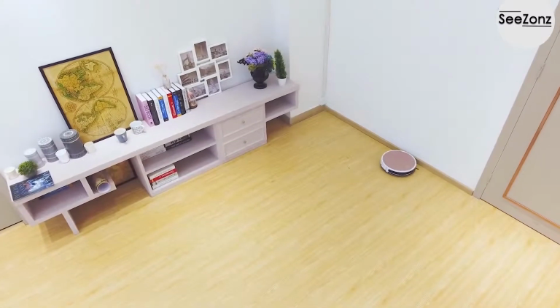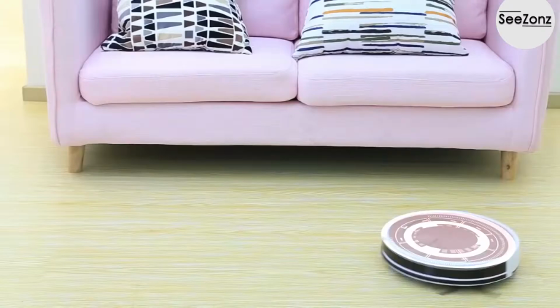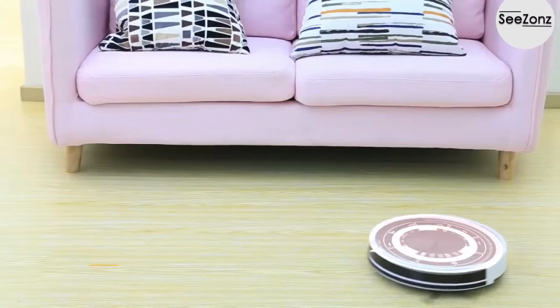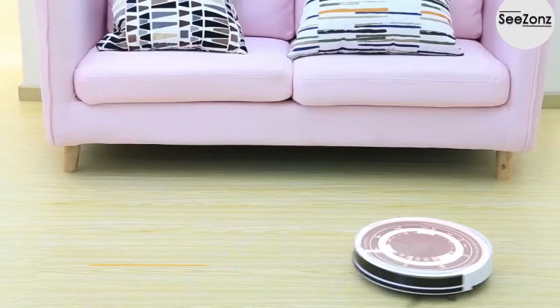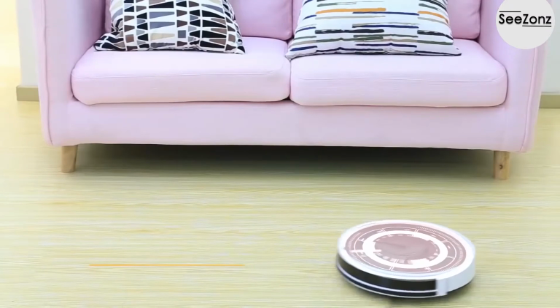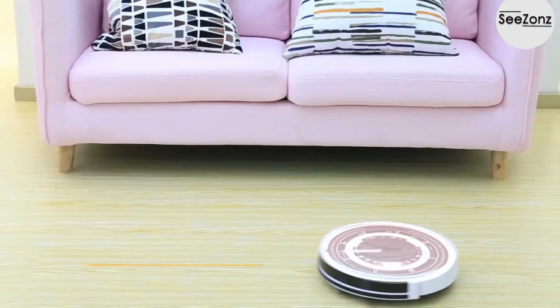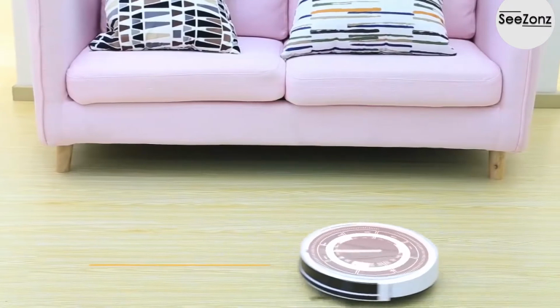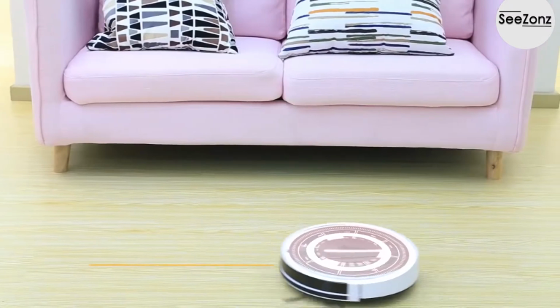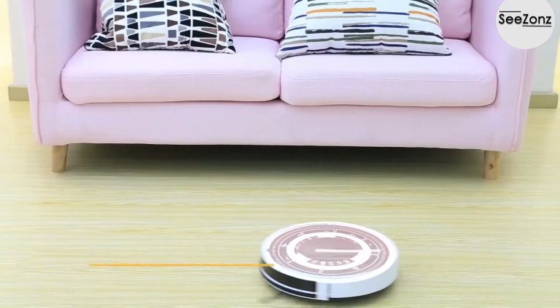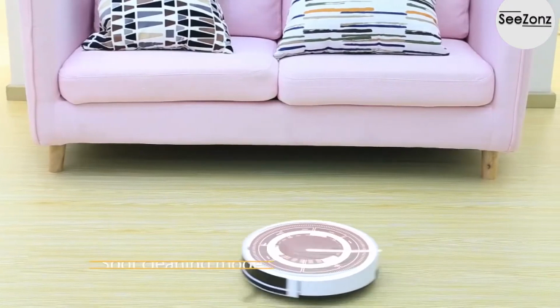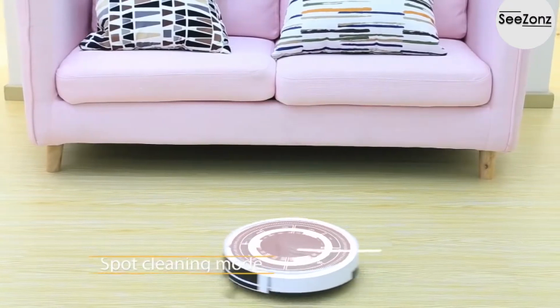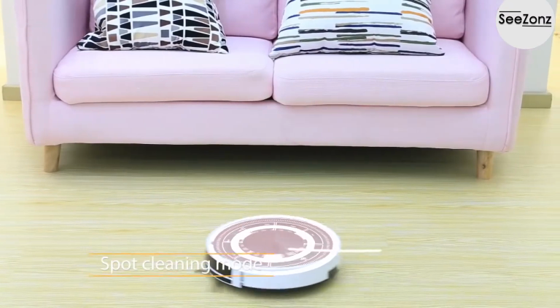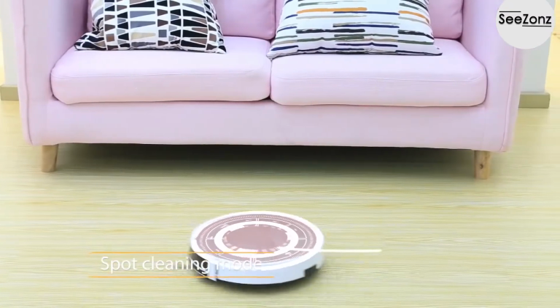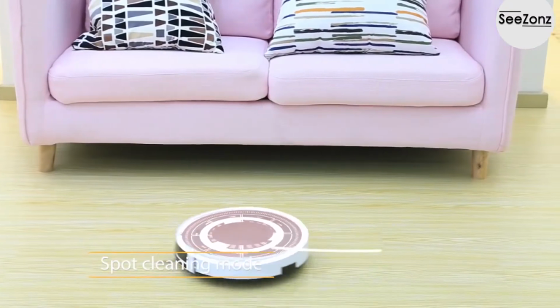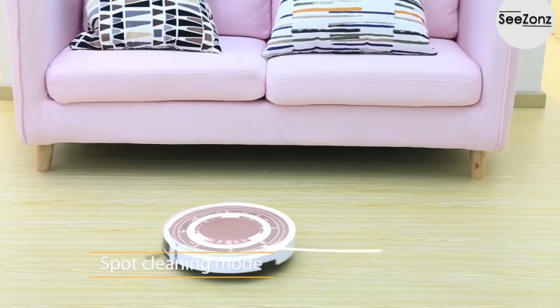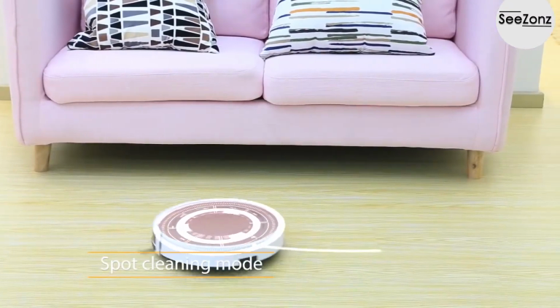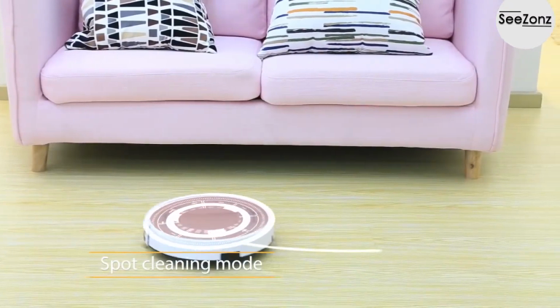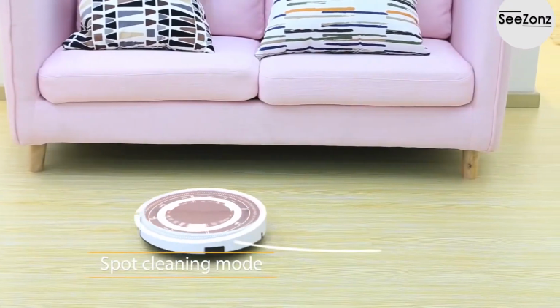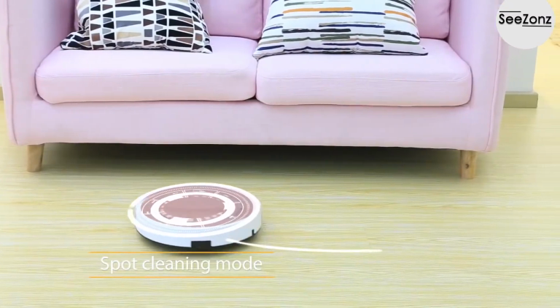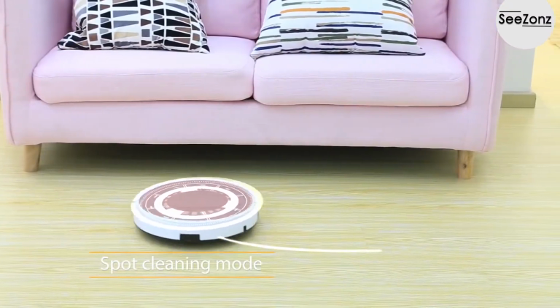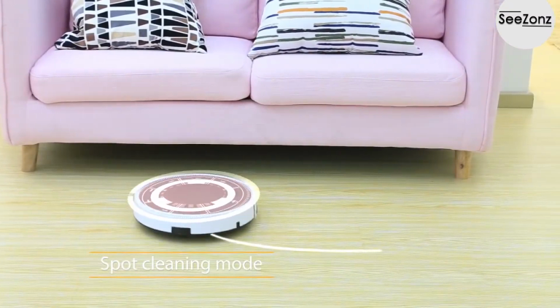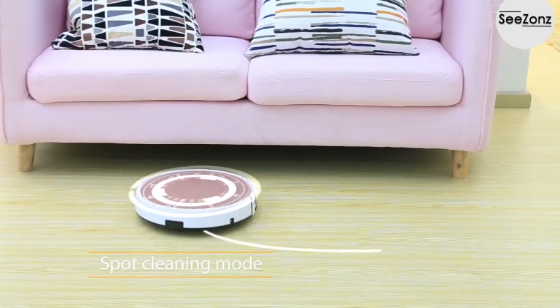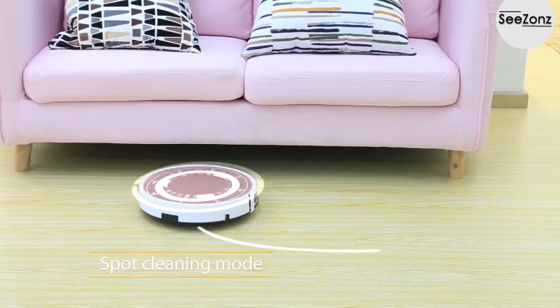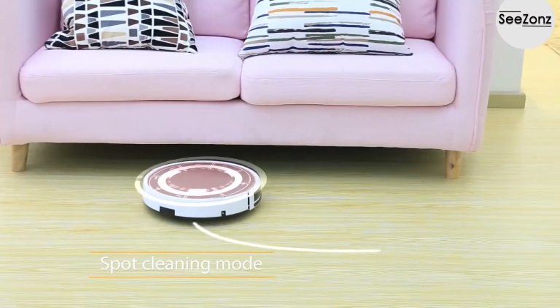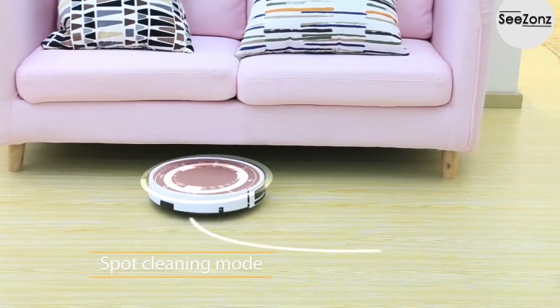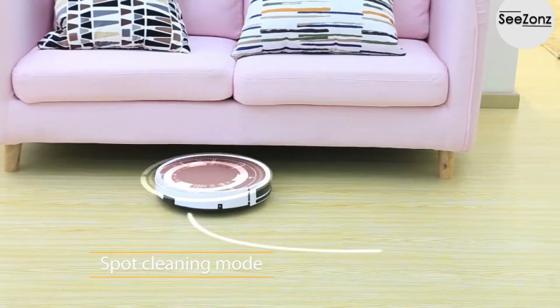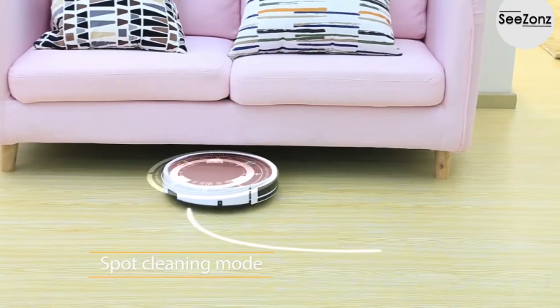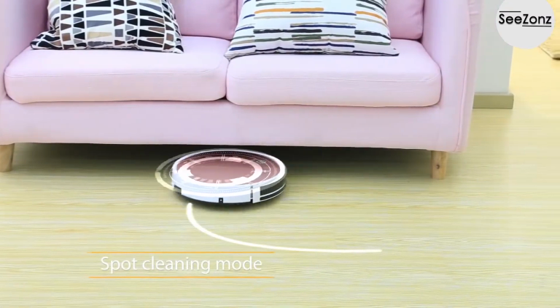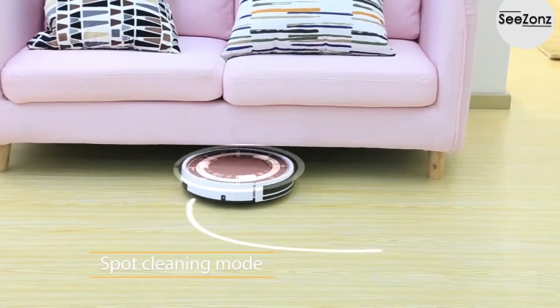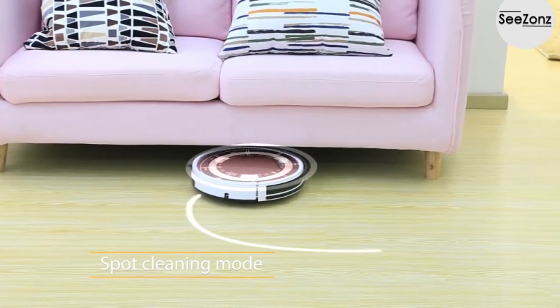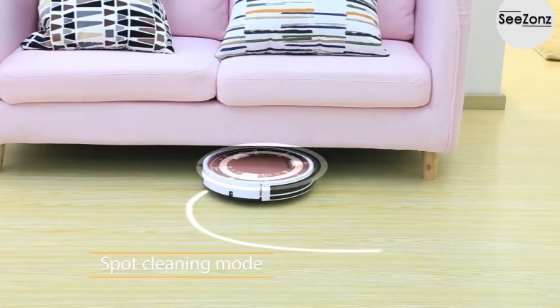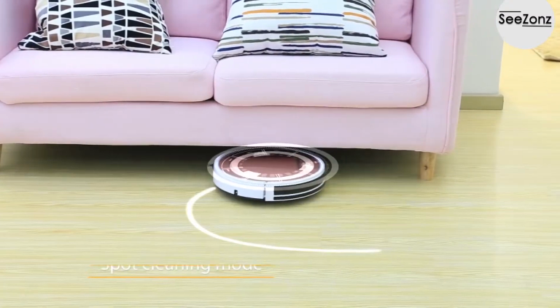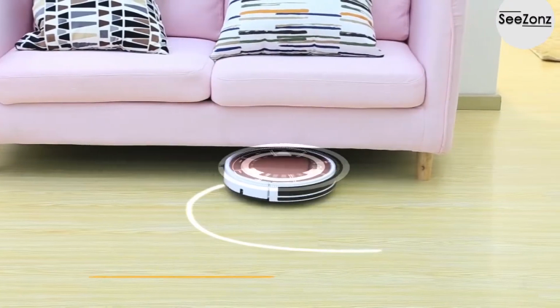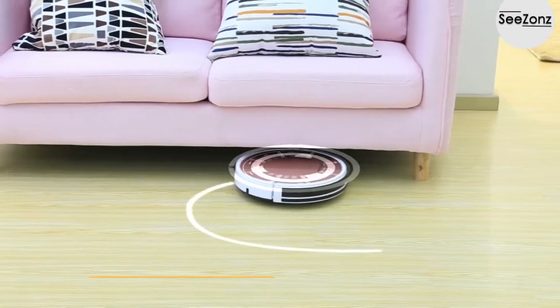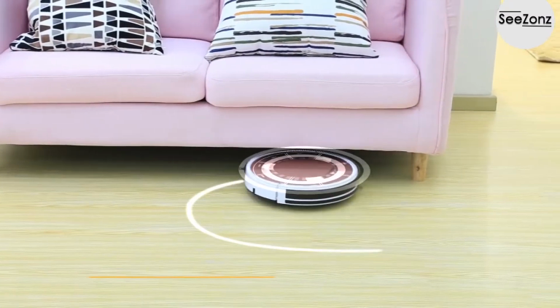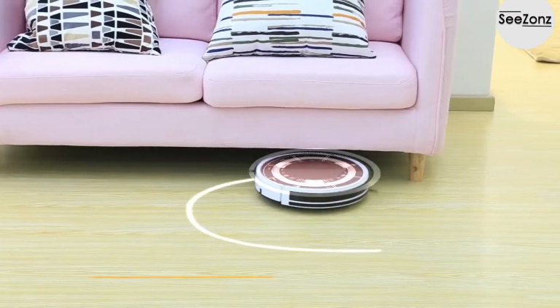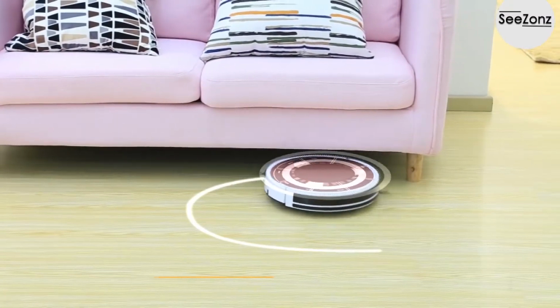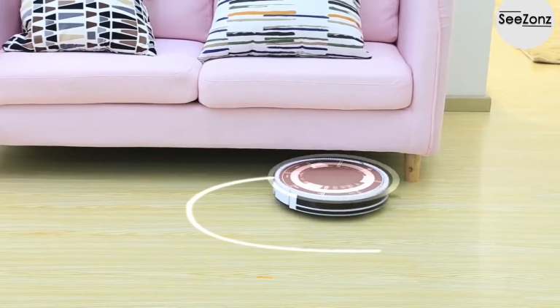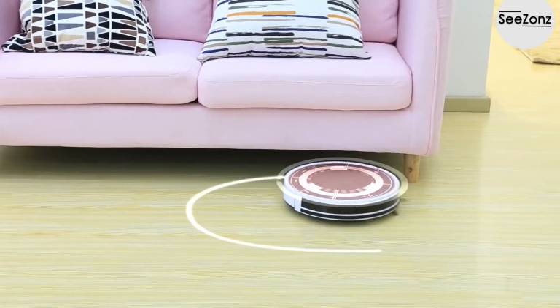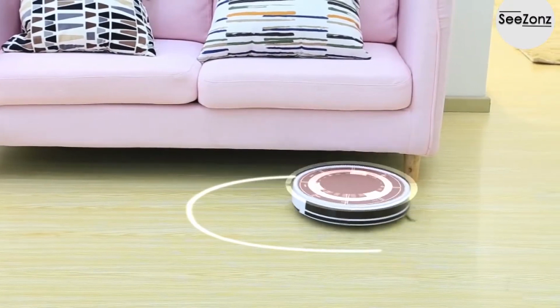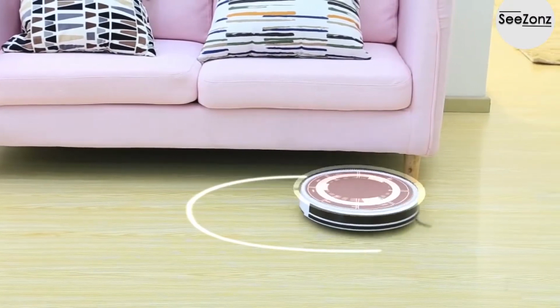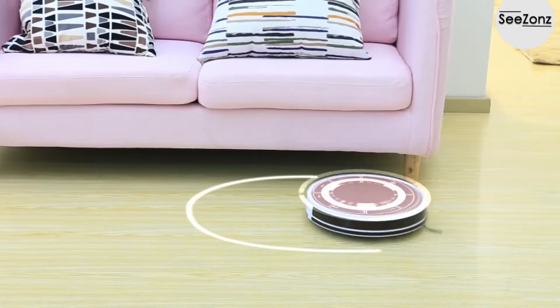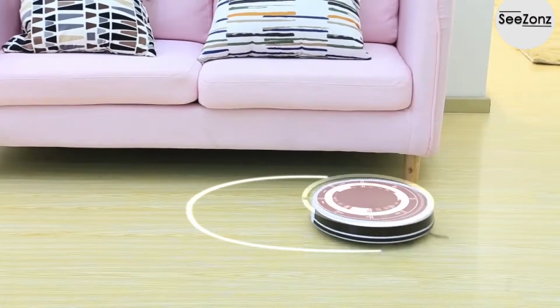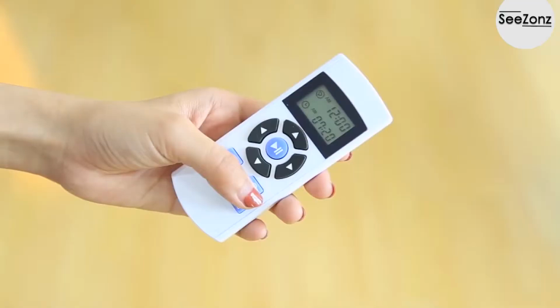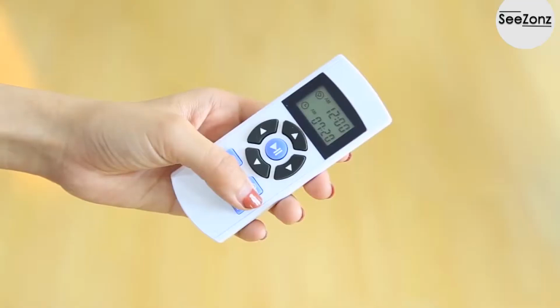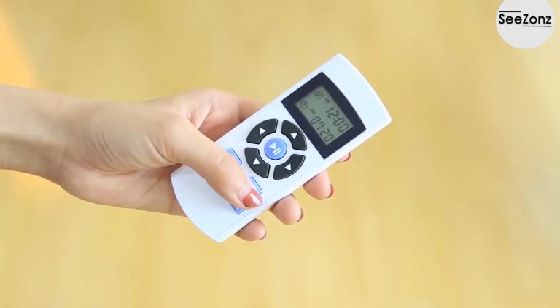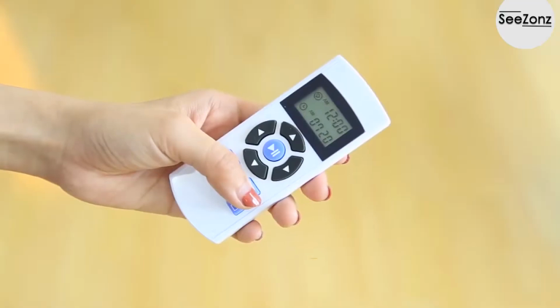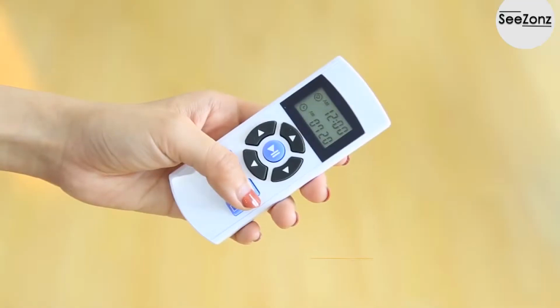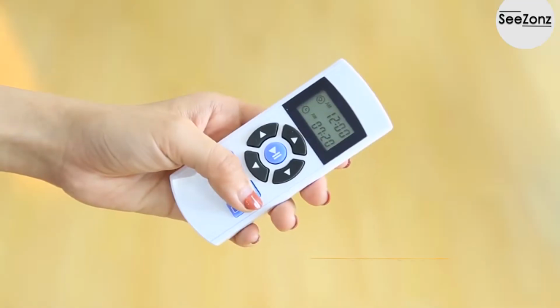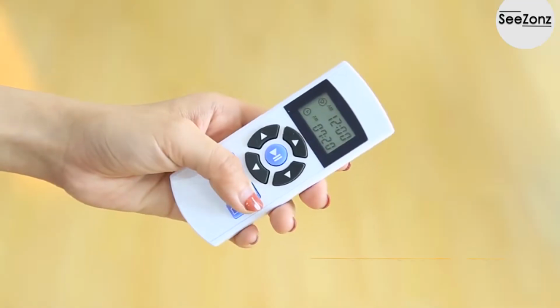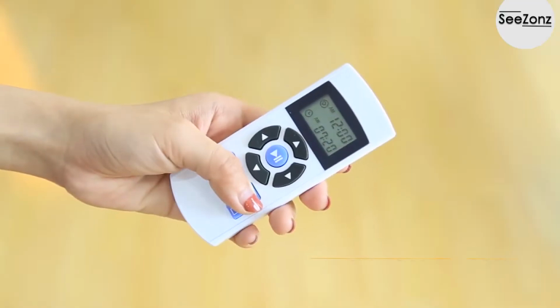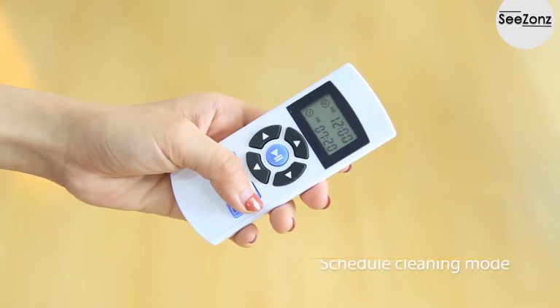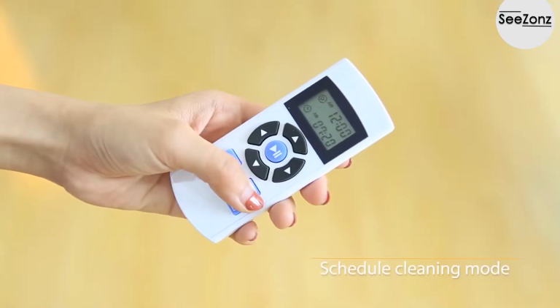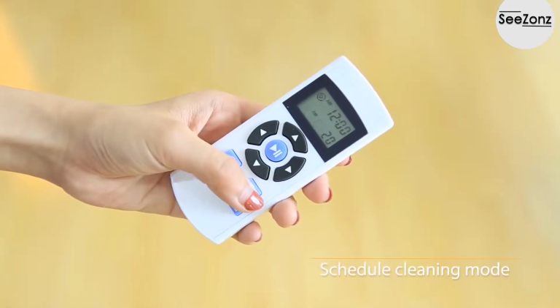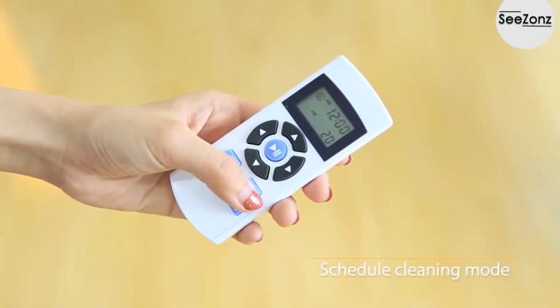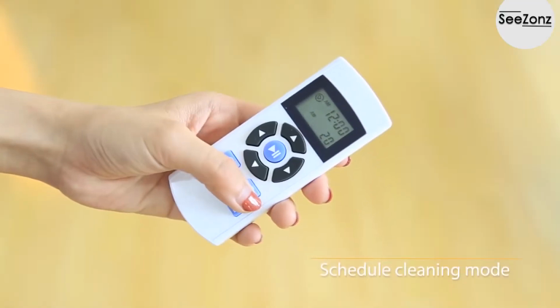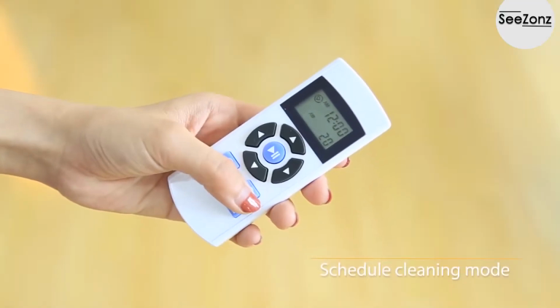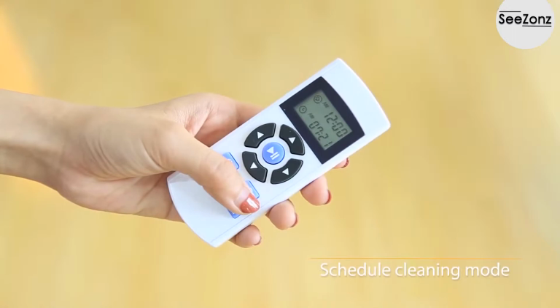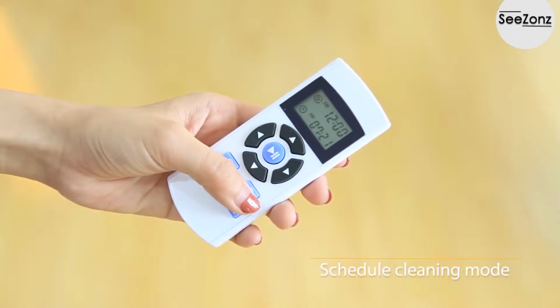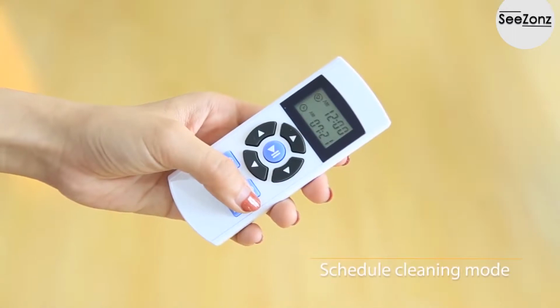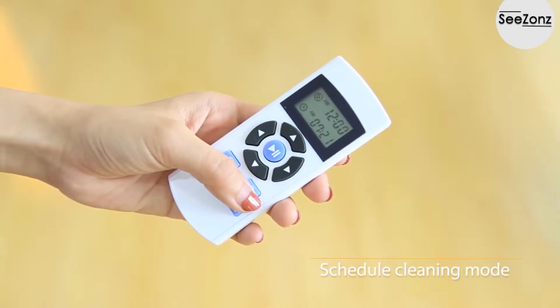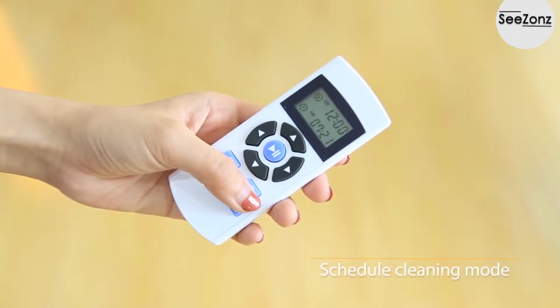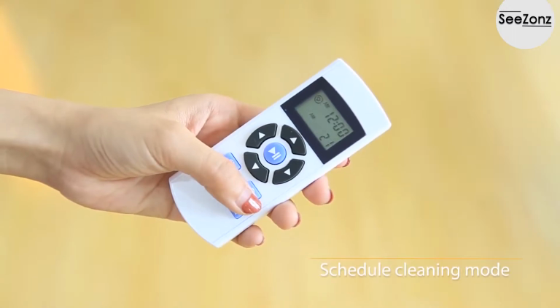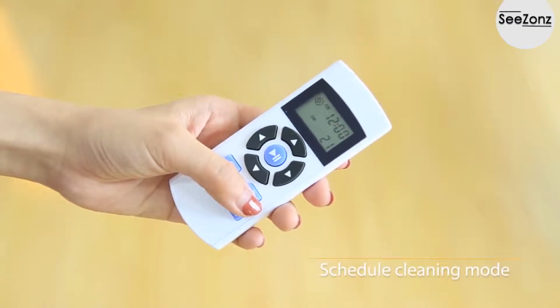Spot cleaning mode targets a specific area, and schedule cleaning mode allows for planned automated cleaning sessions.